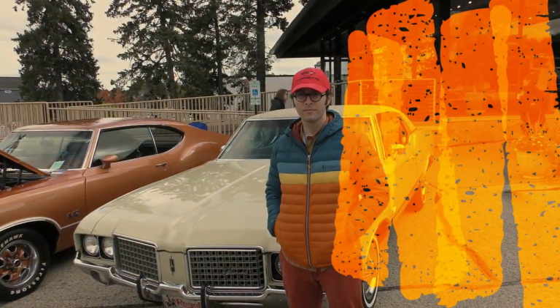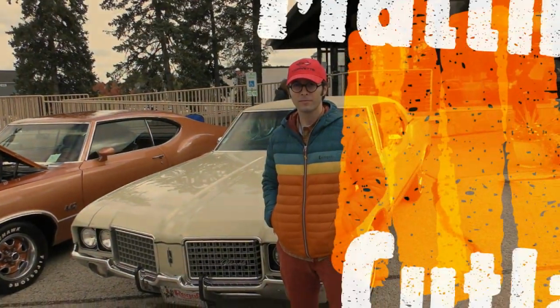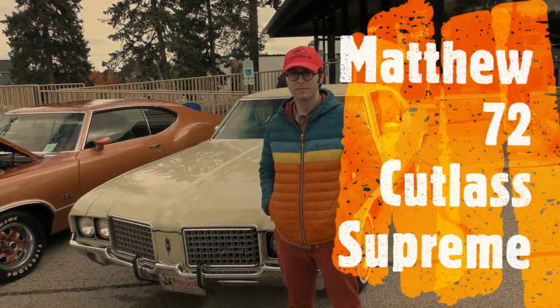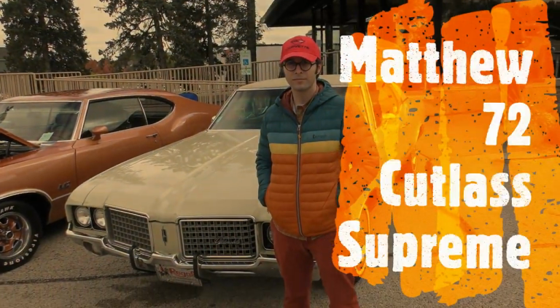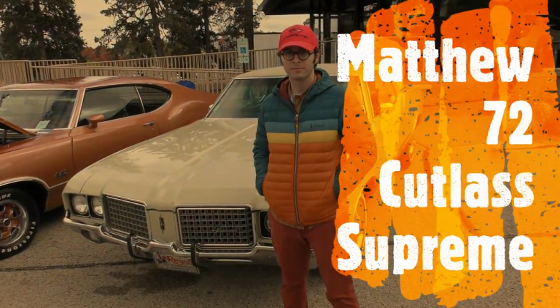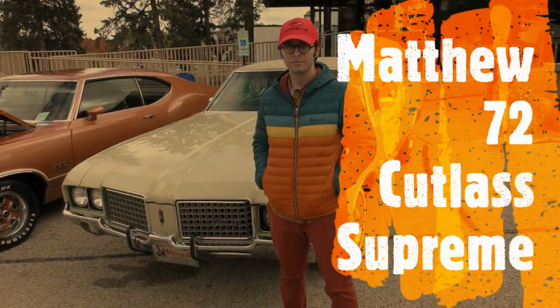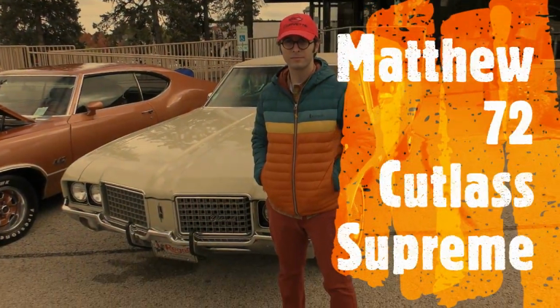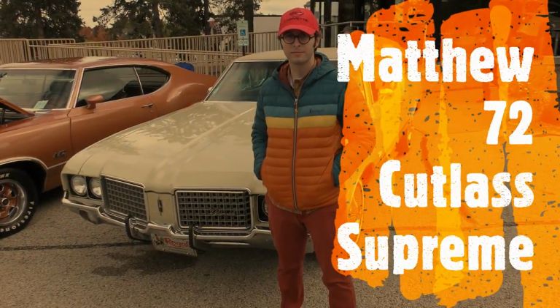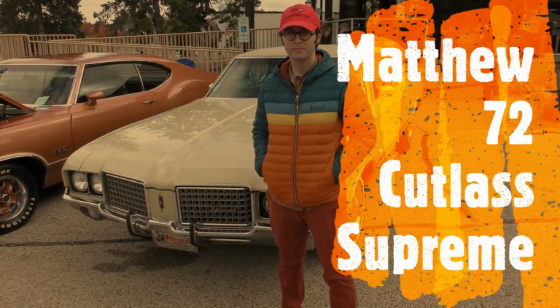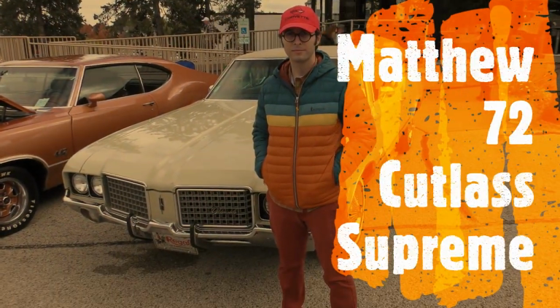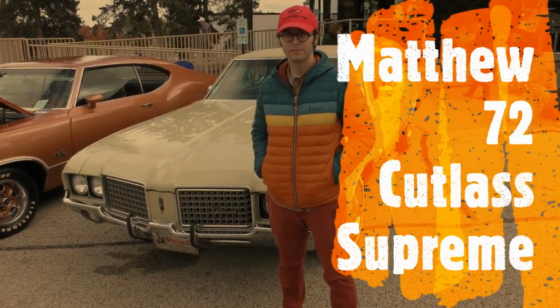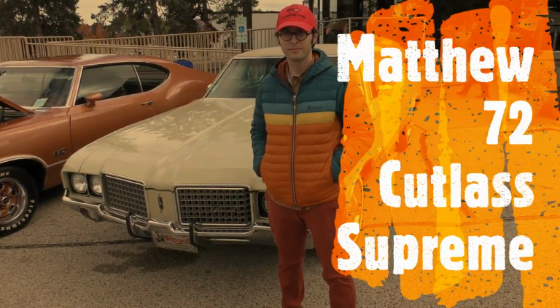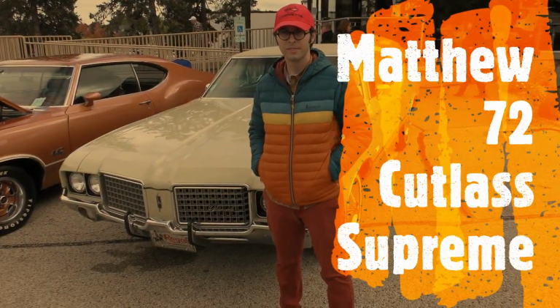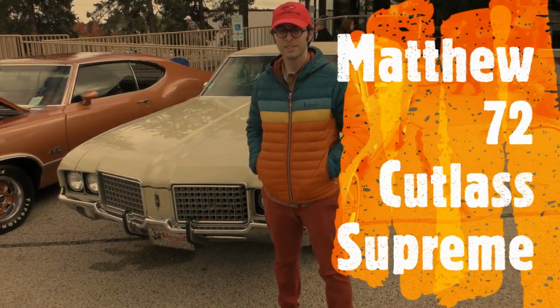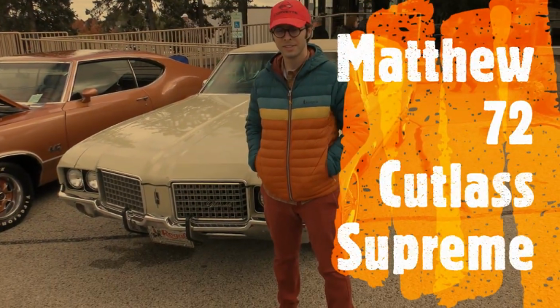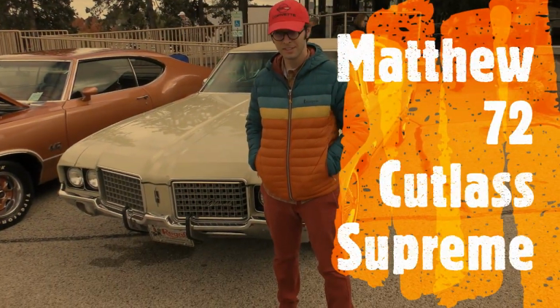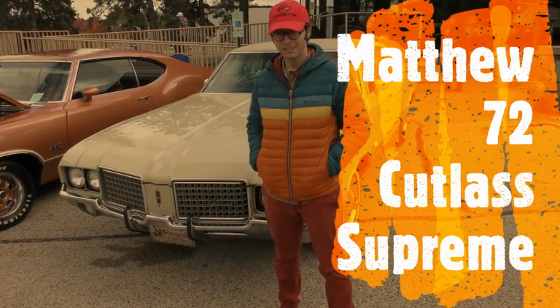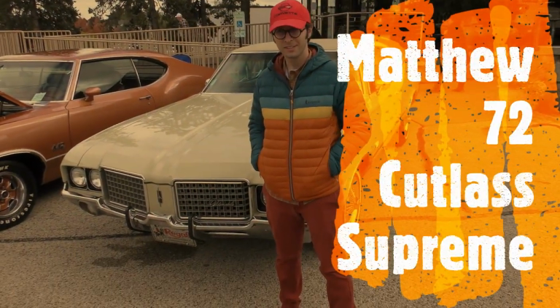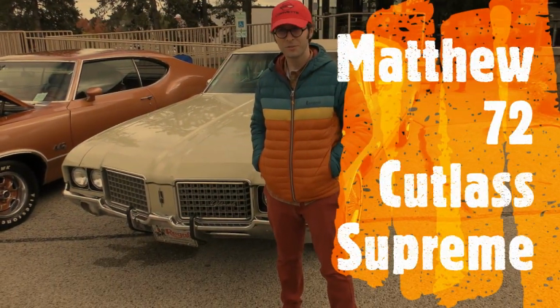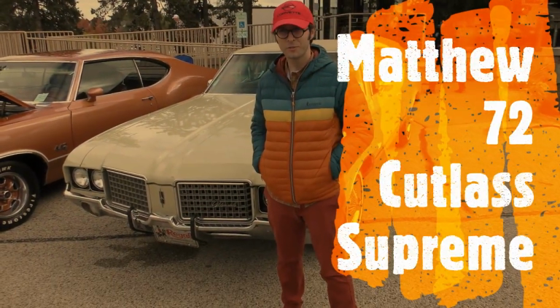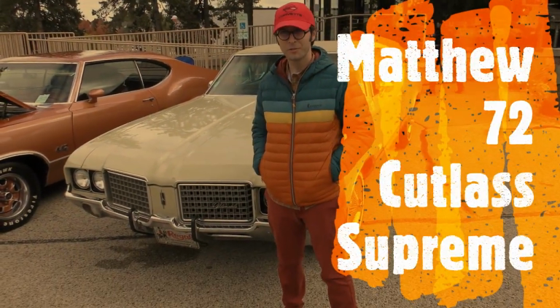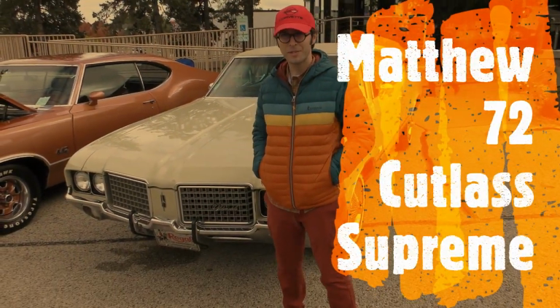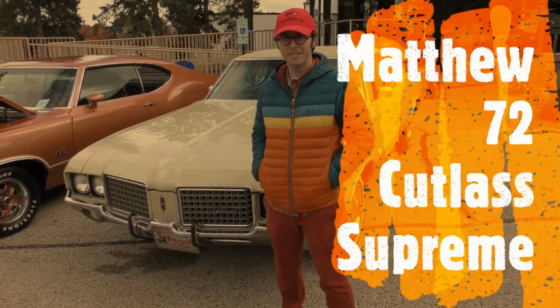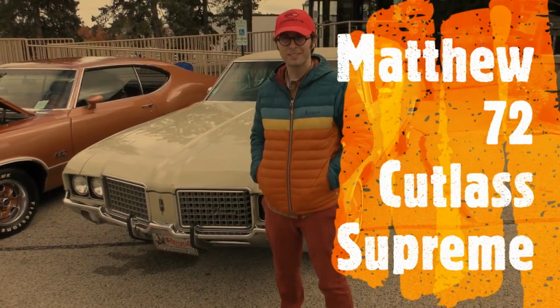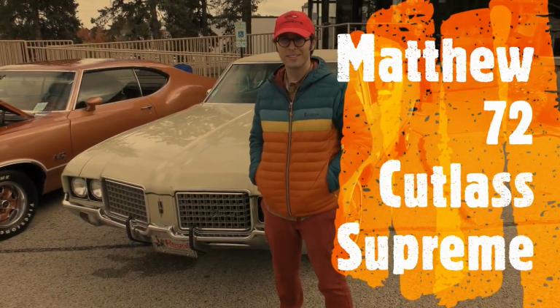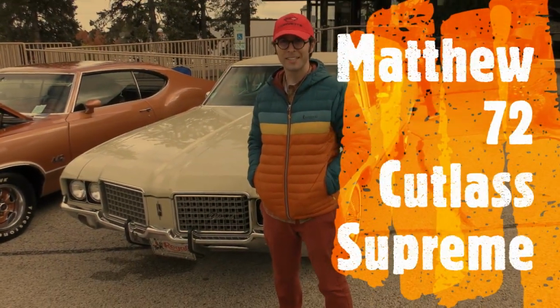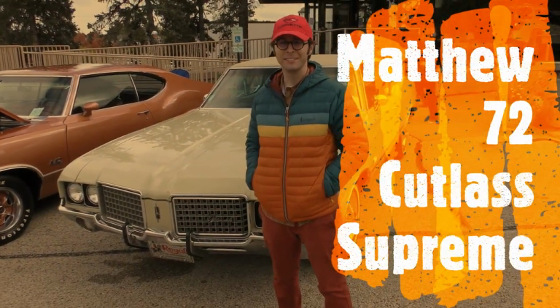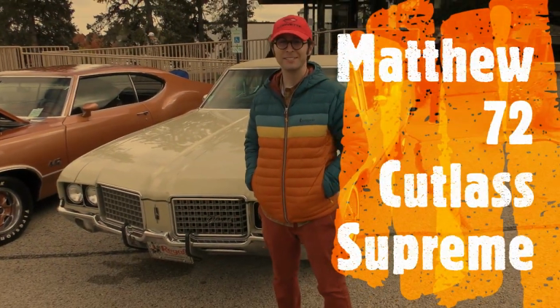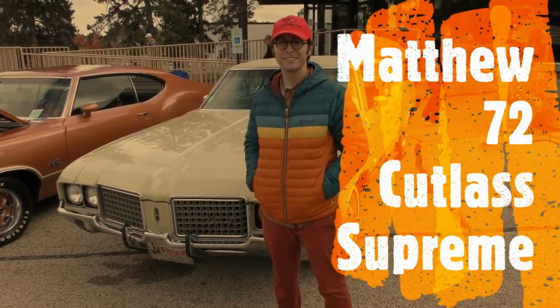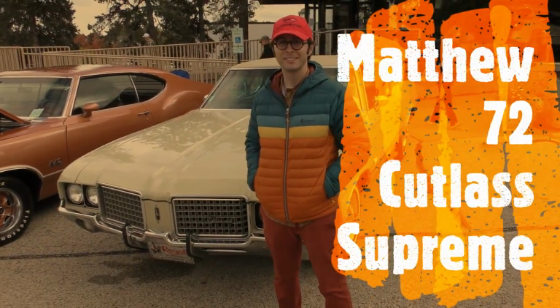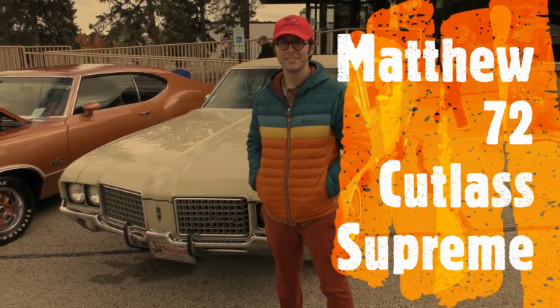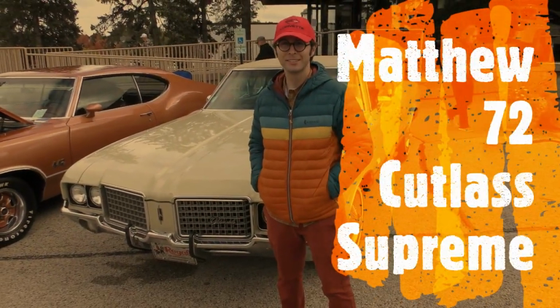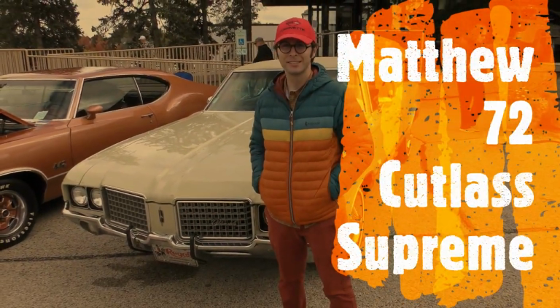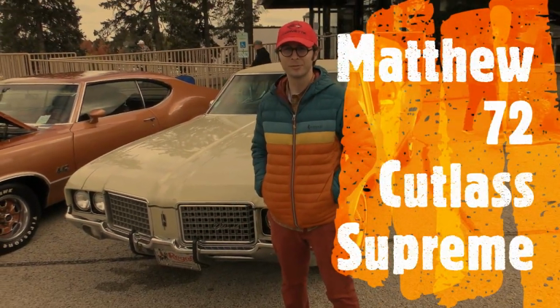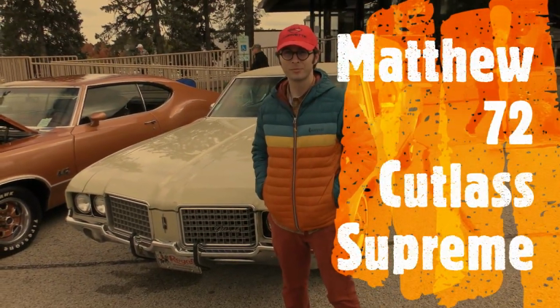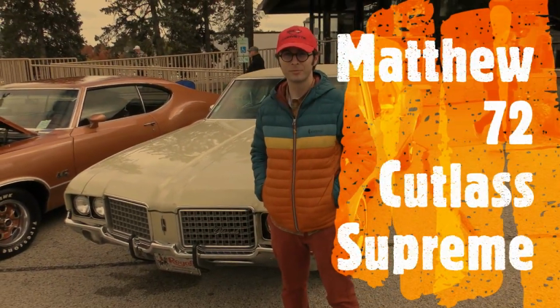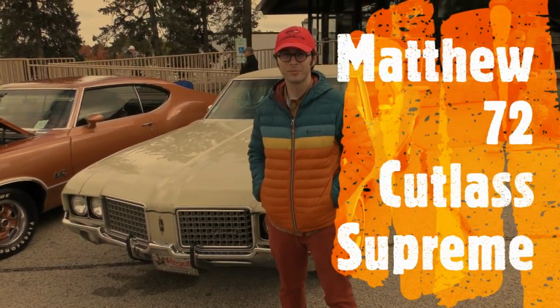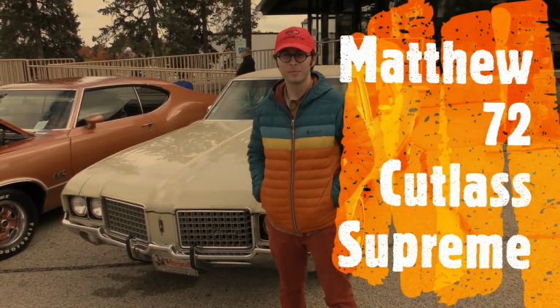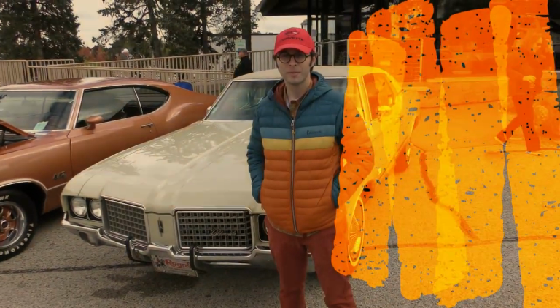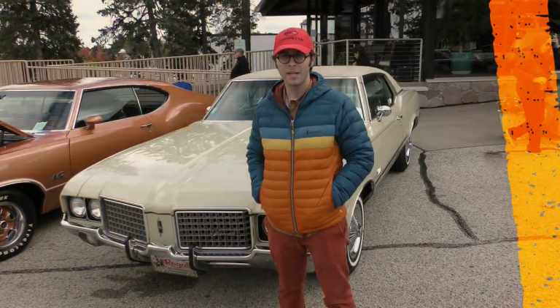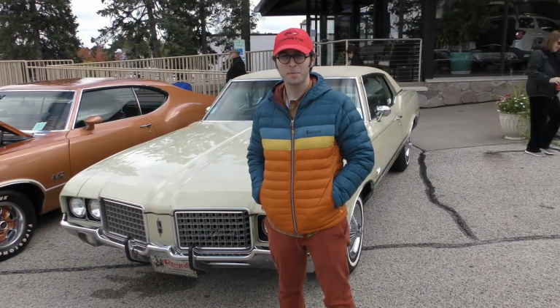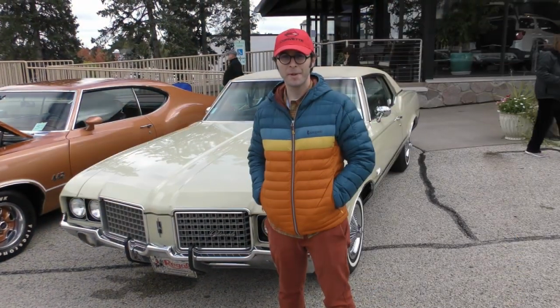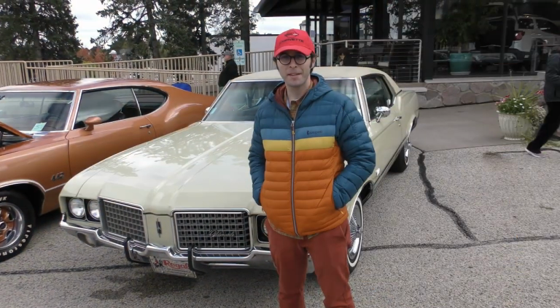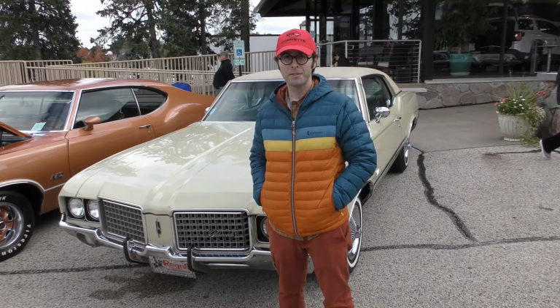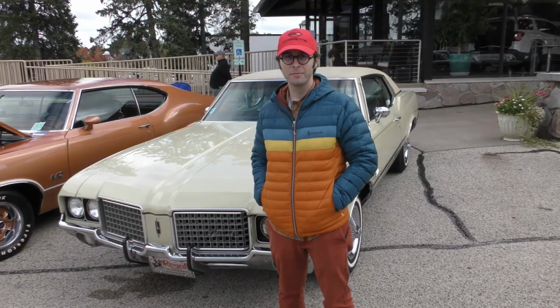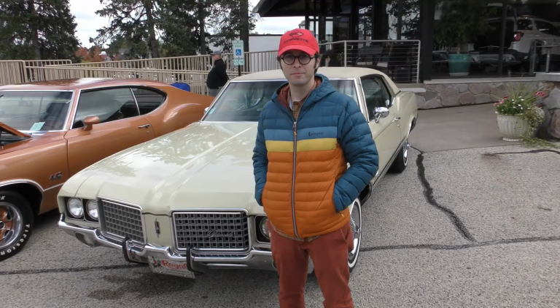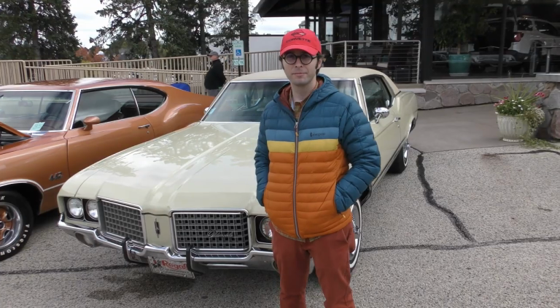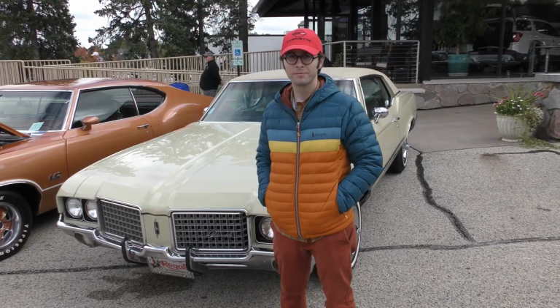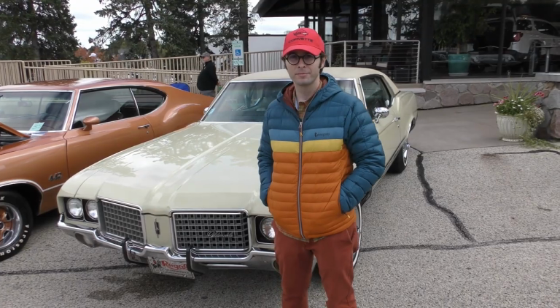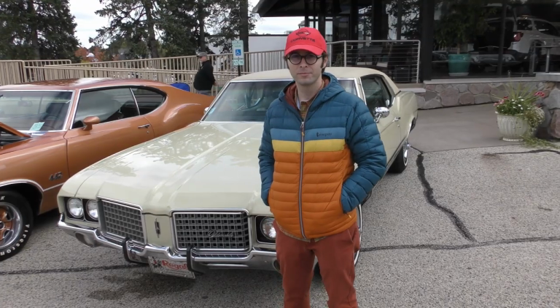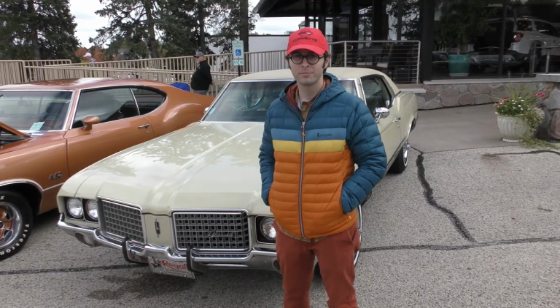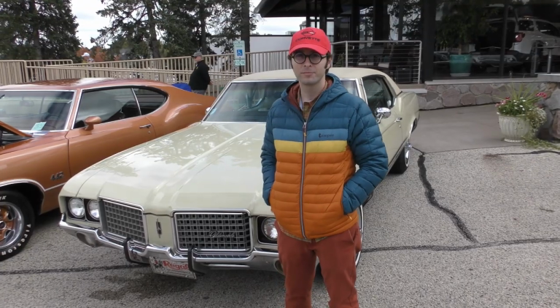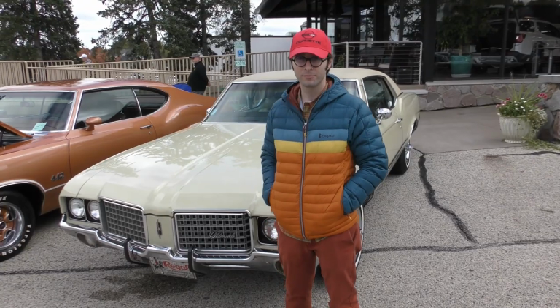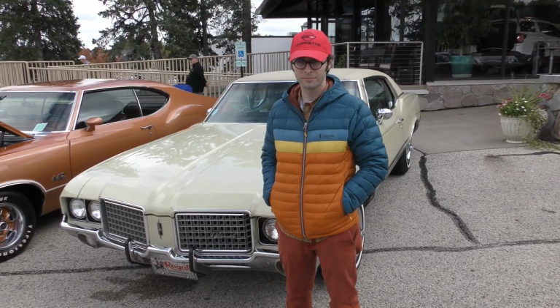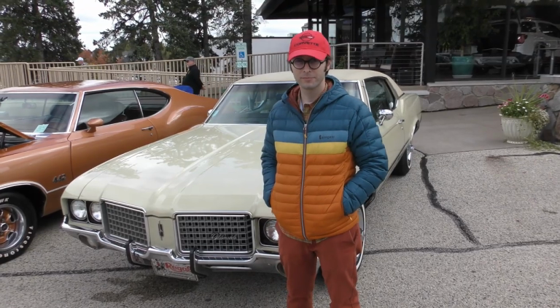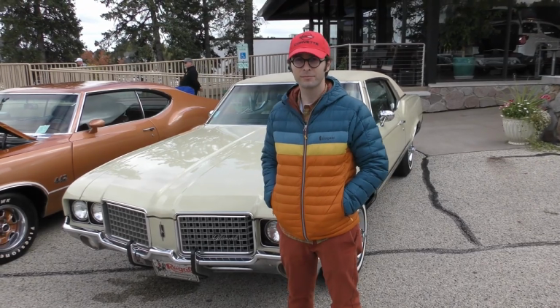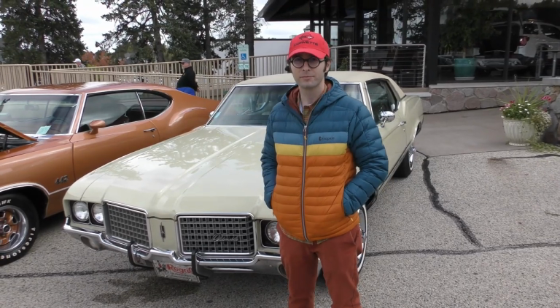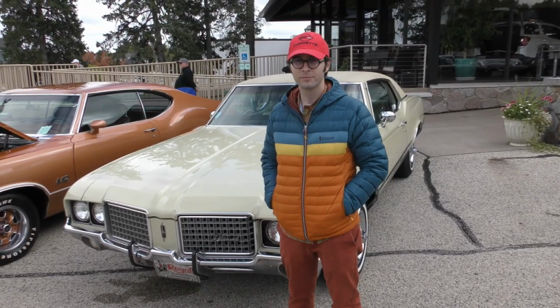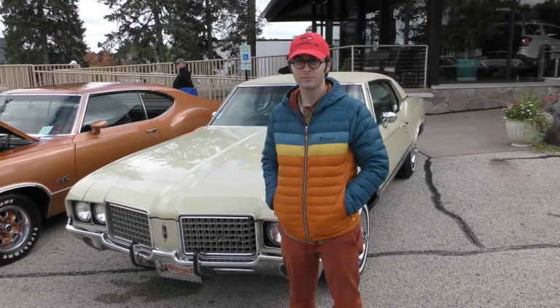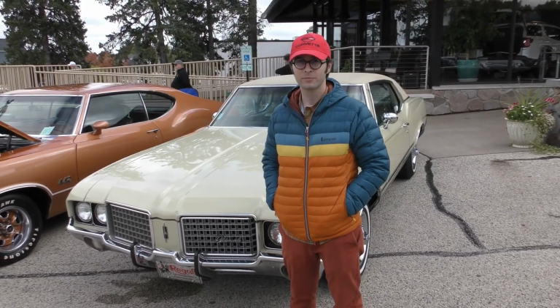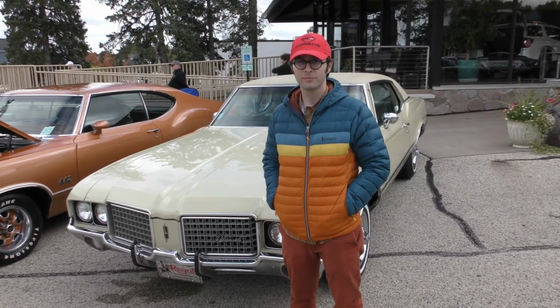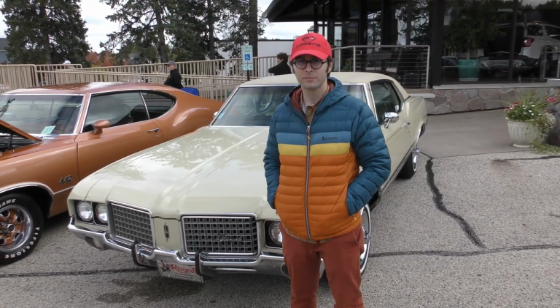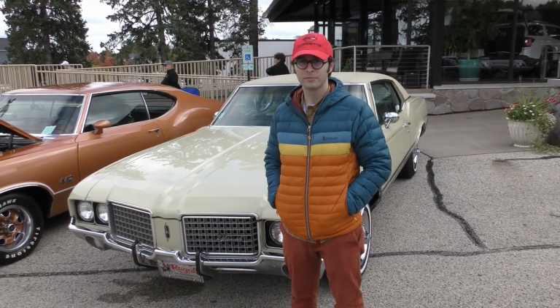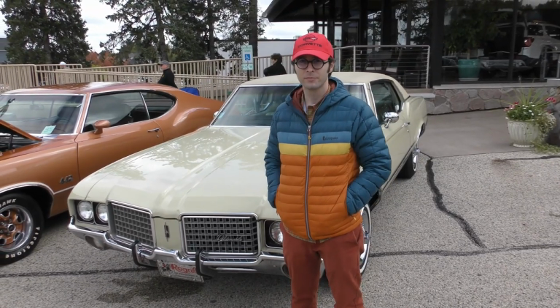All right, so how you doing today, my man? Doing well, thank you. All right, so what's your name? My name's Matthew. Matthew? All right, so what we got here?